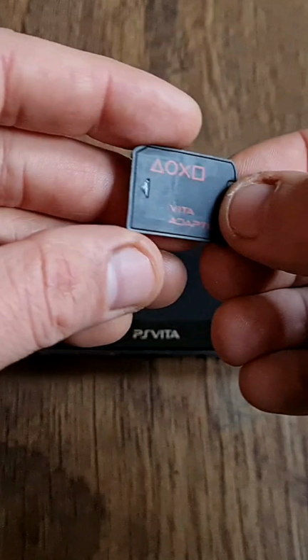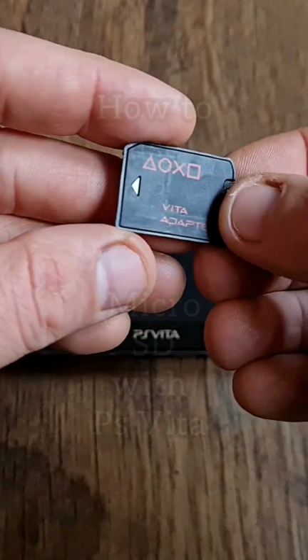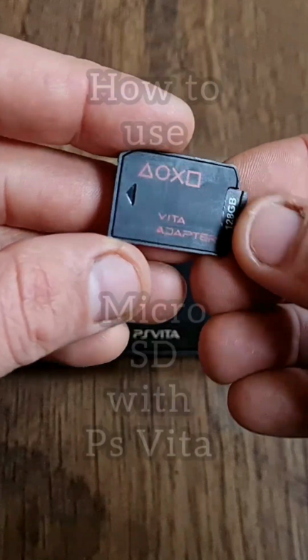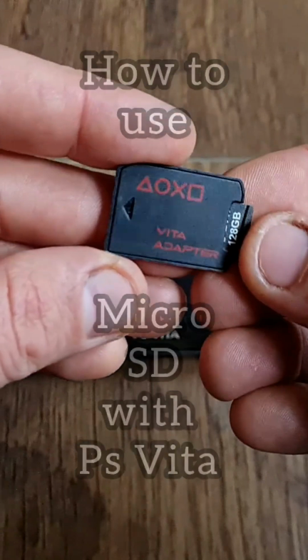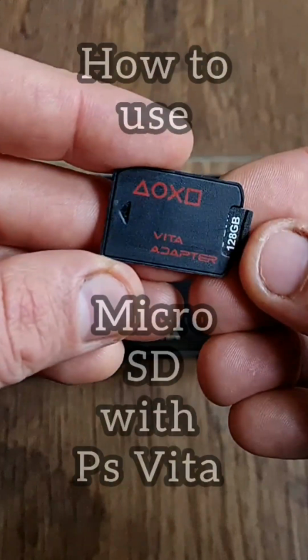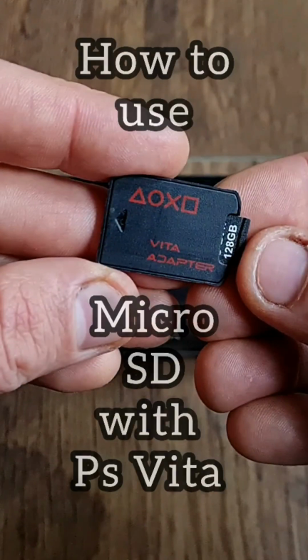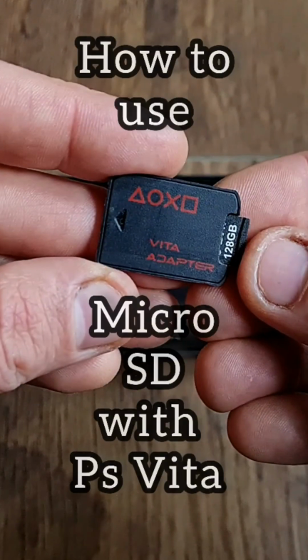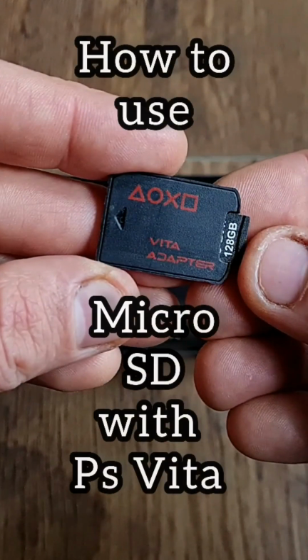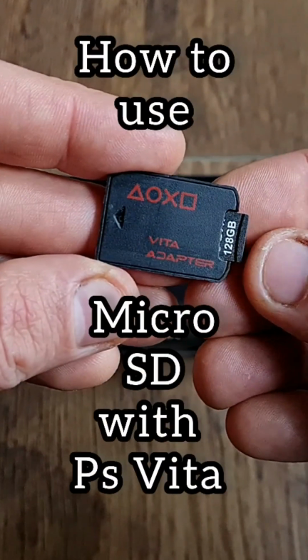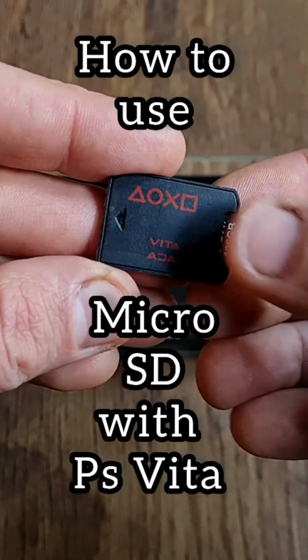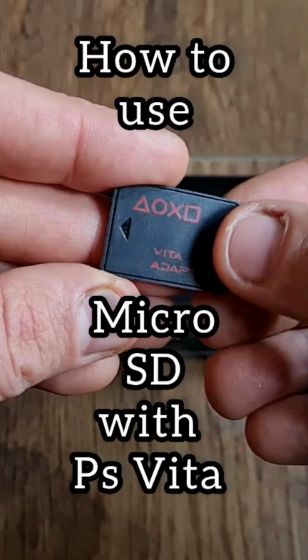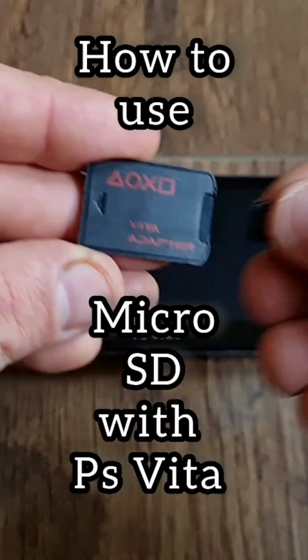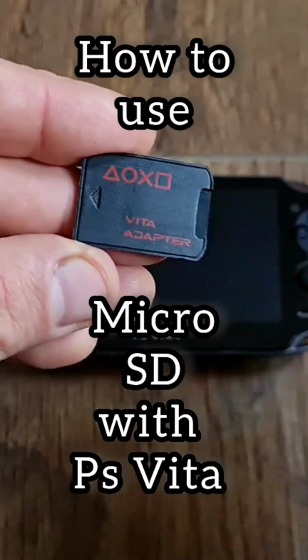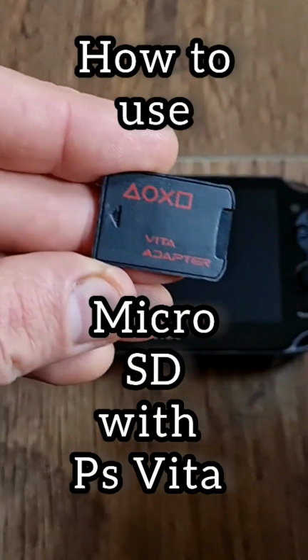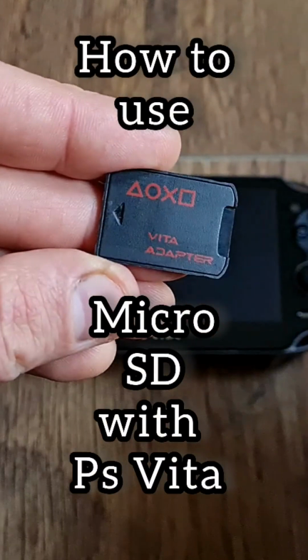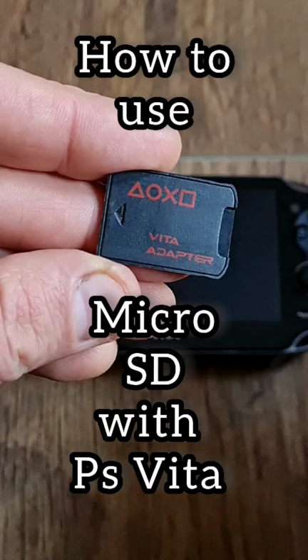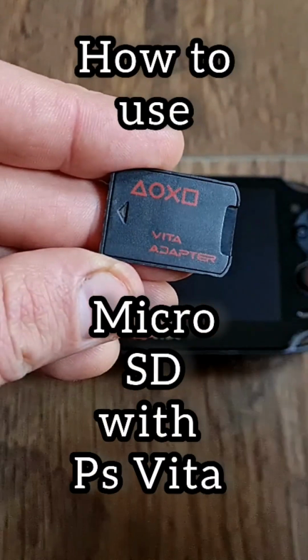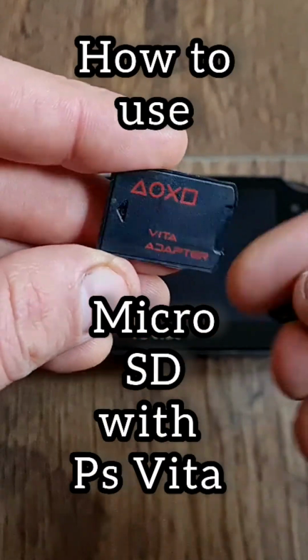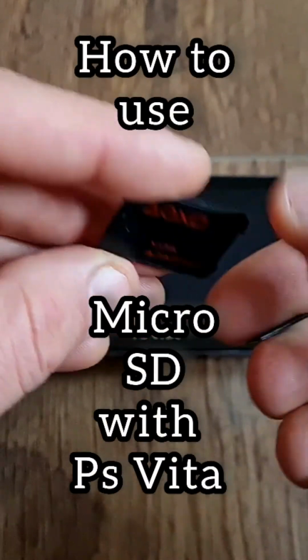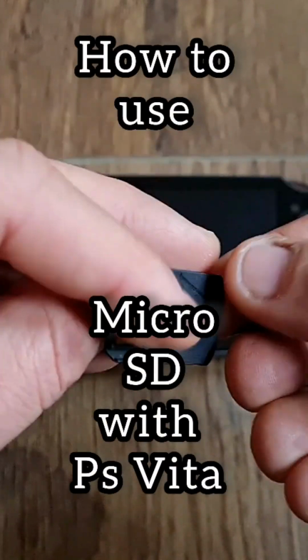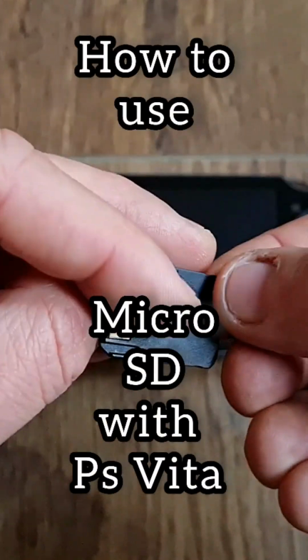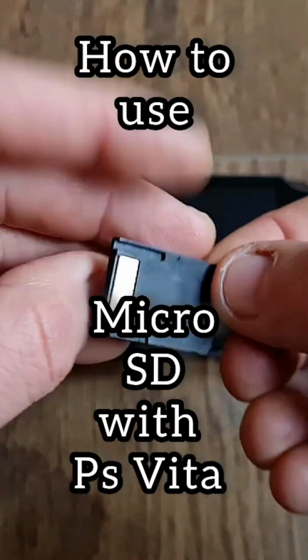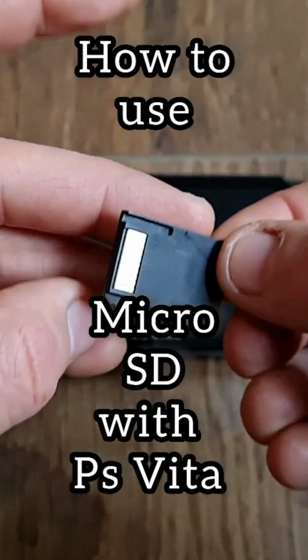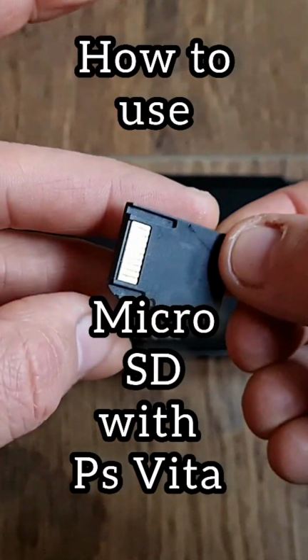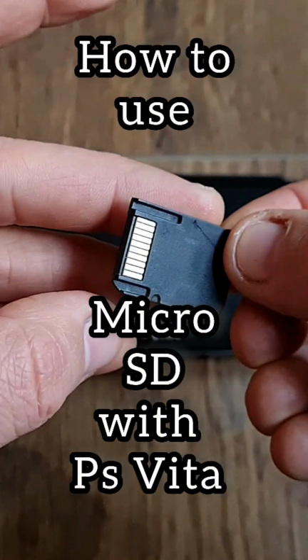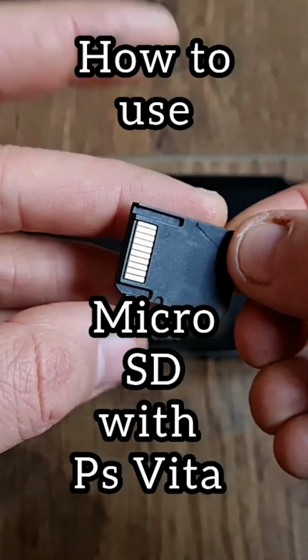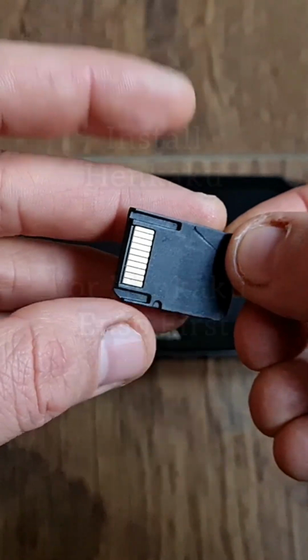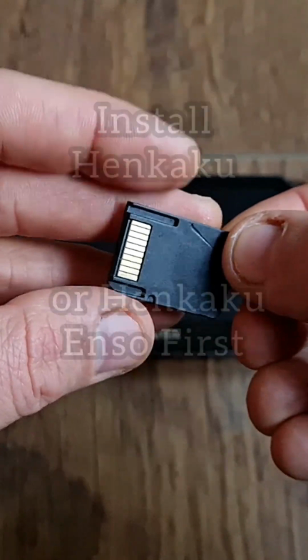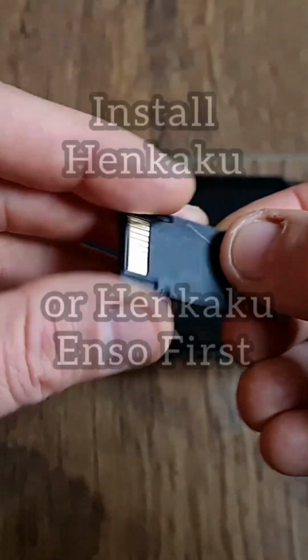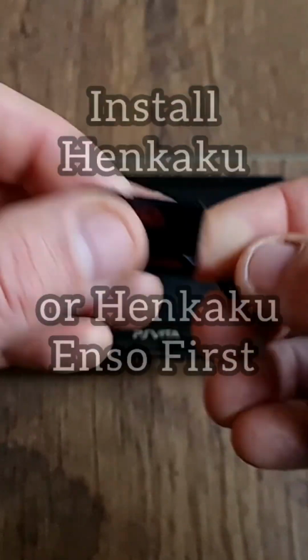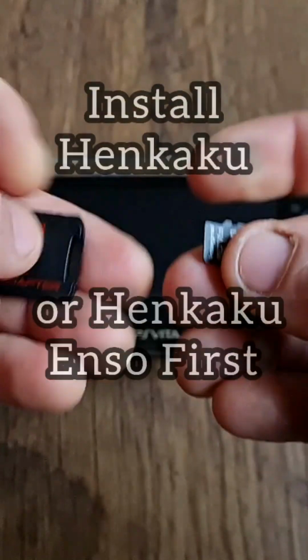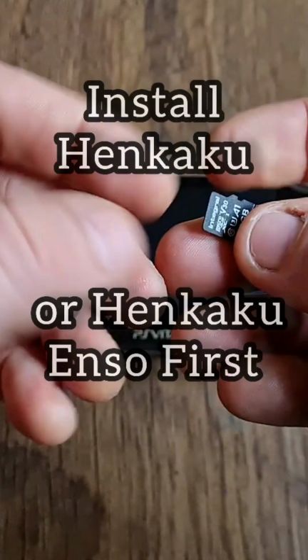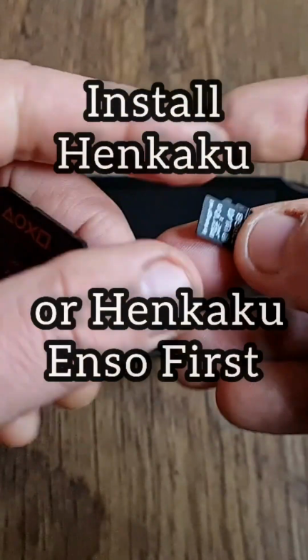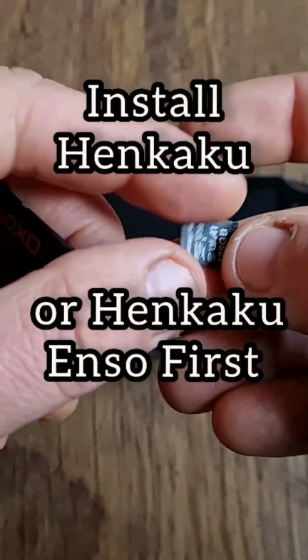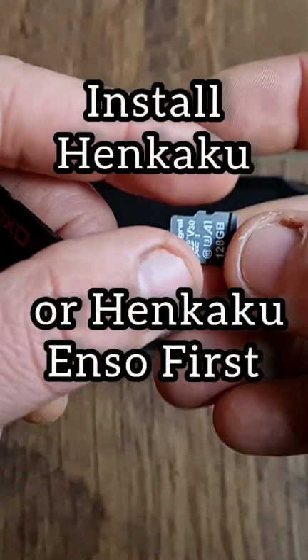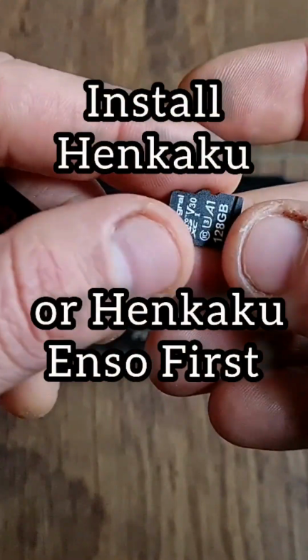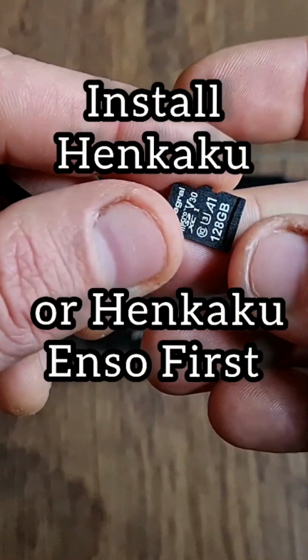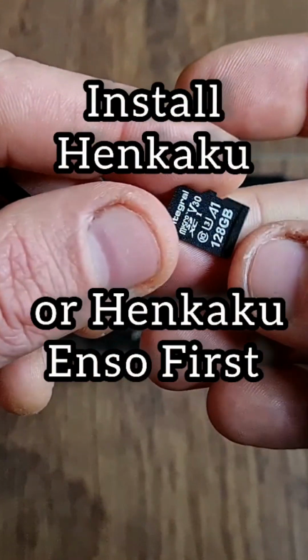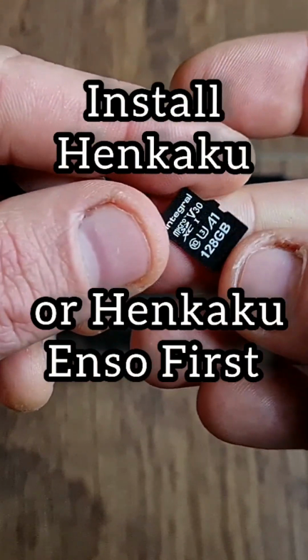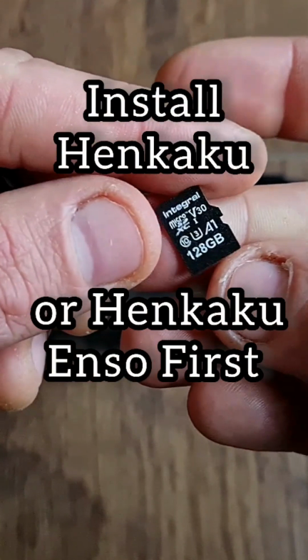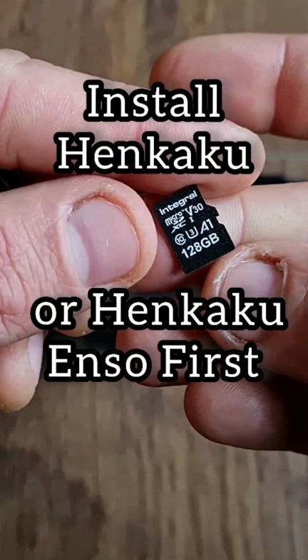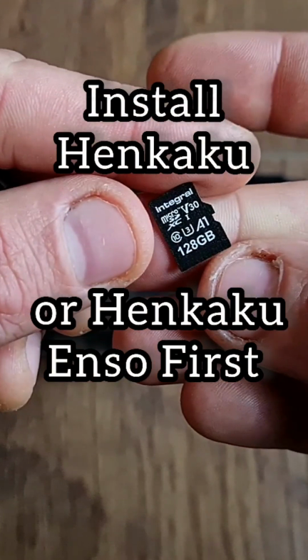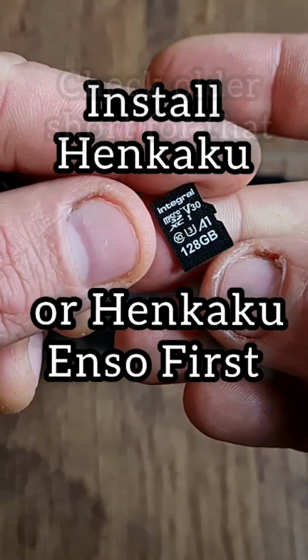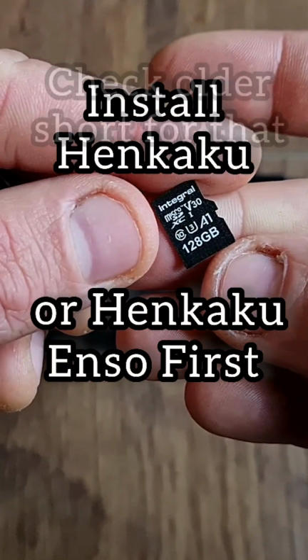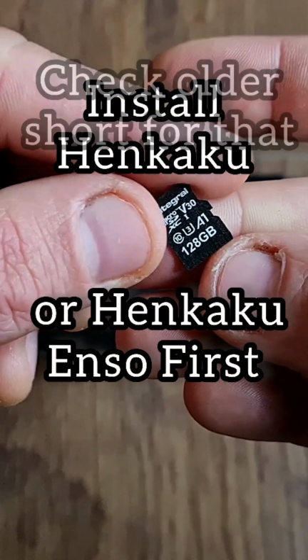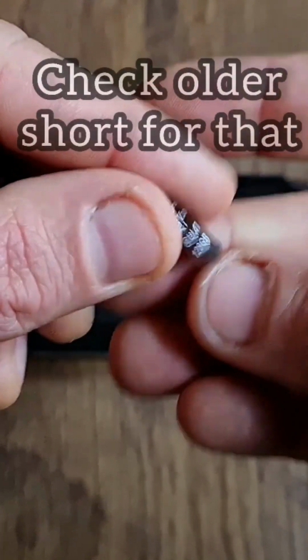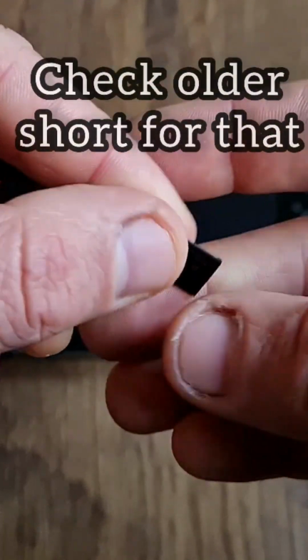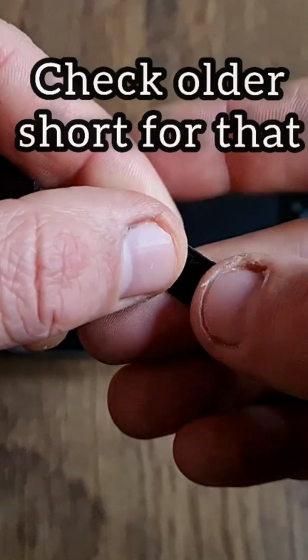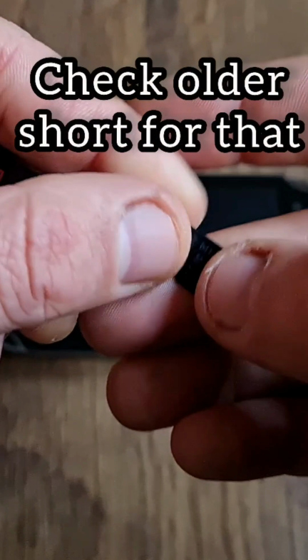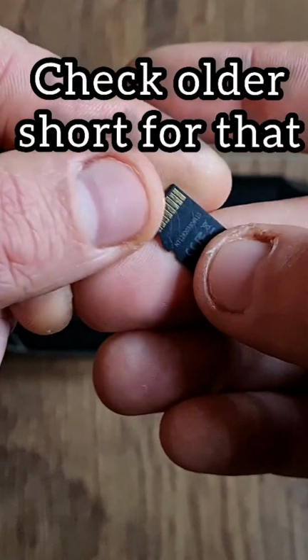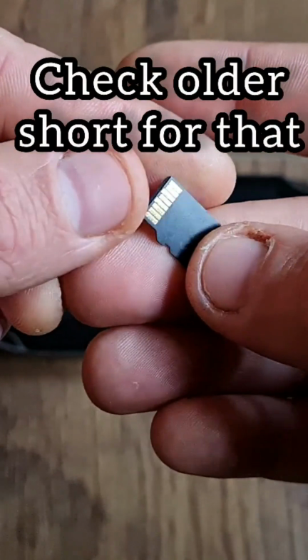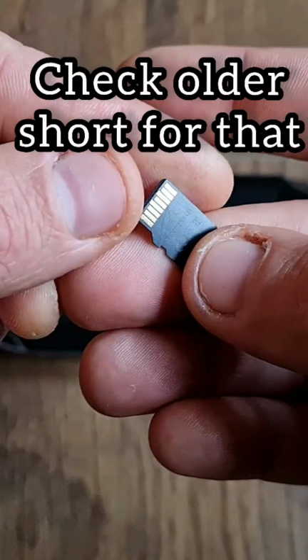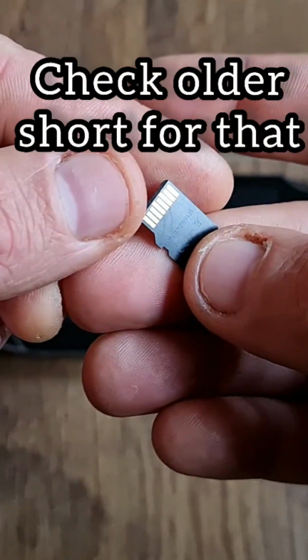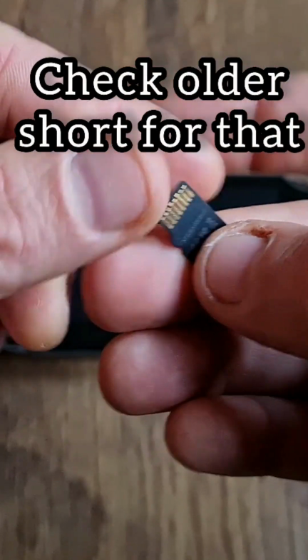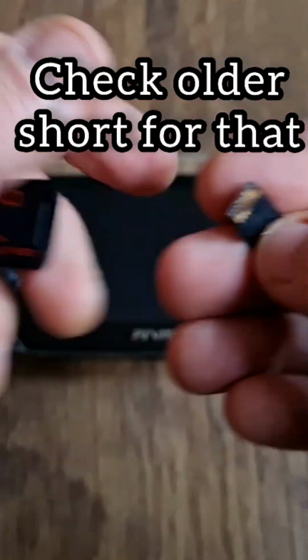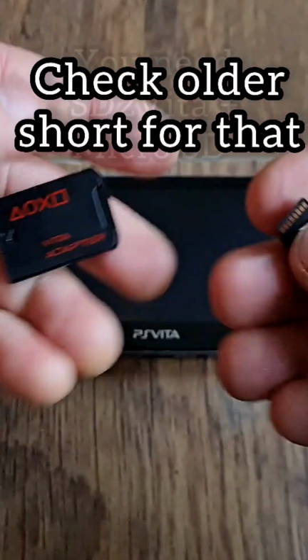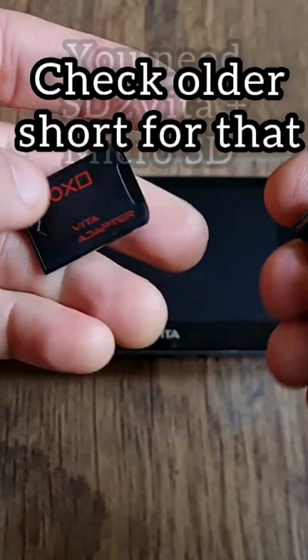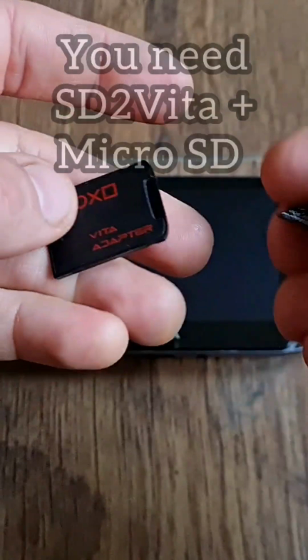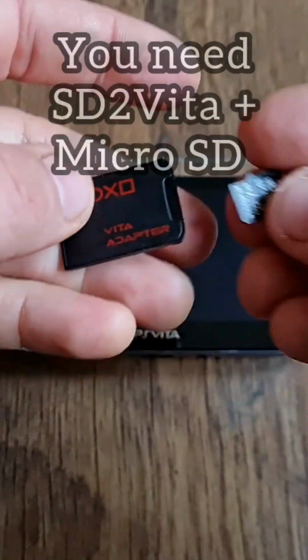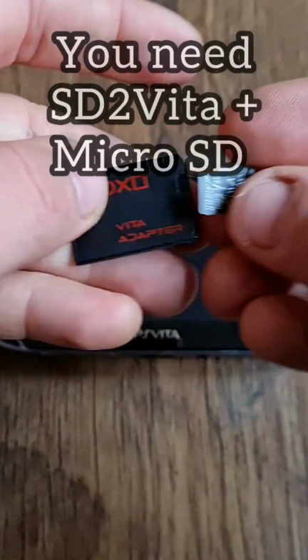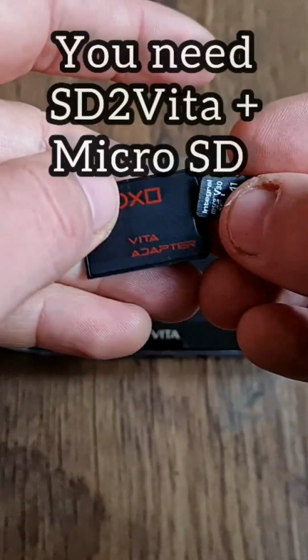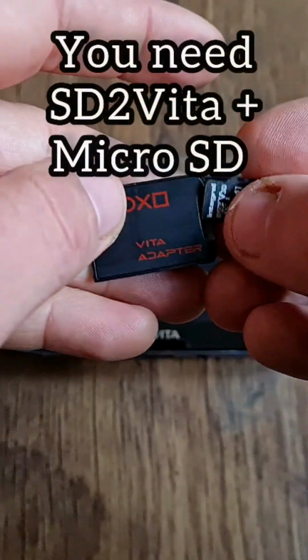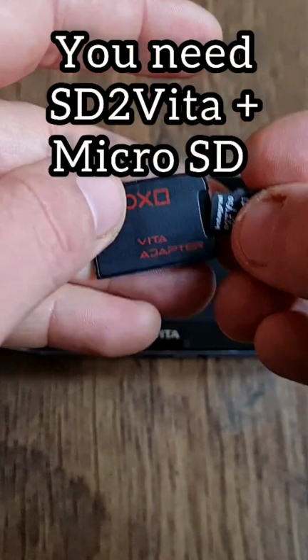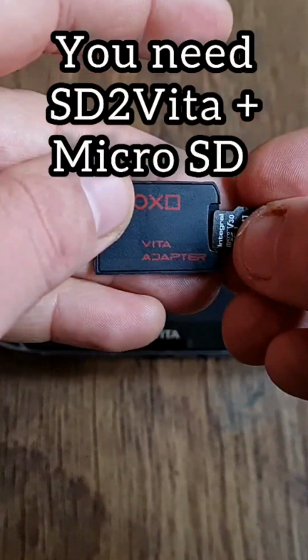How to use microSD cards with your hacked PS Vita. This step follows ideally after installing the permanent HENkaku Enso hack. You will need an SD2Vita adapter and a microSD card.